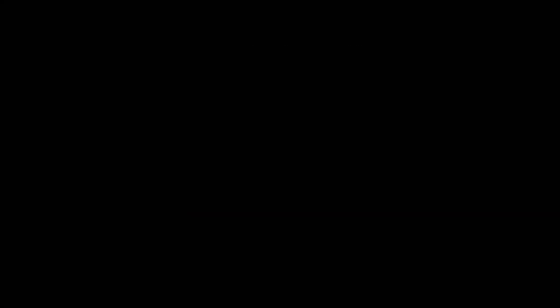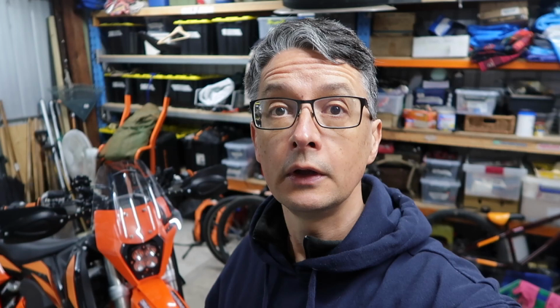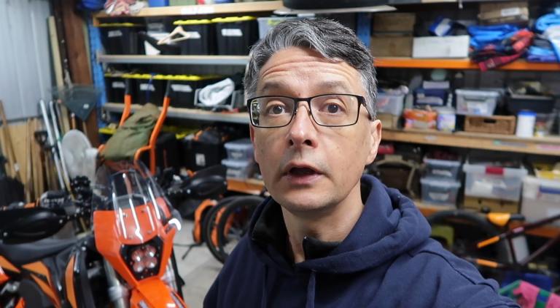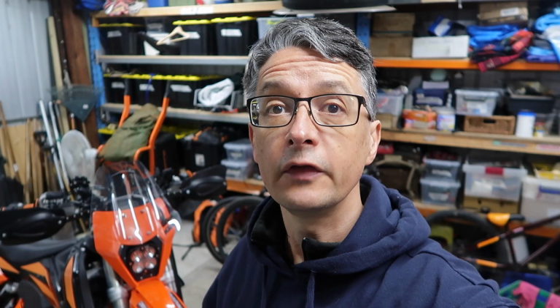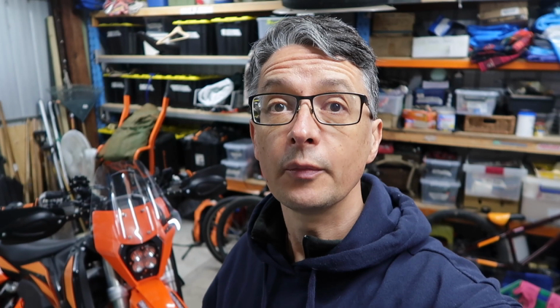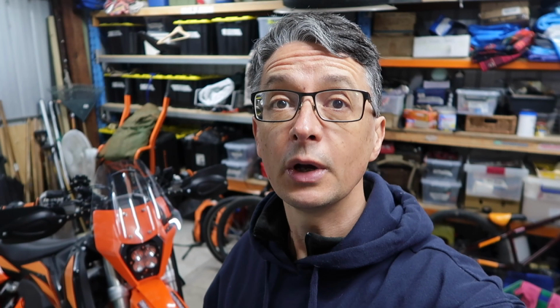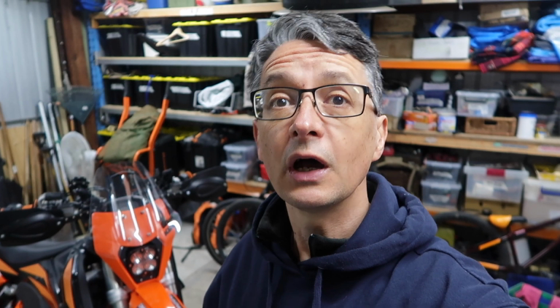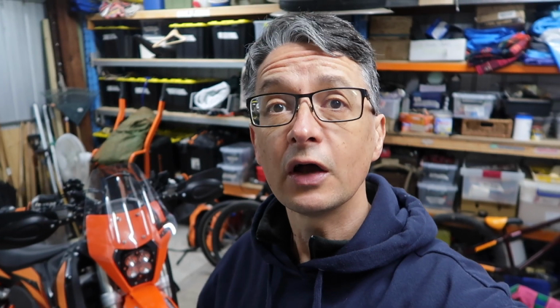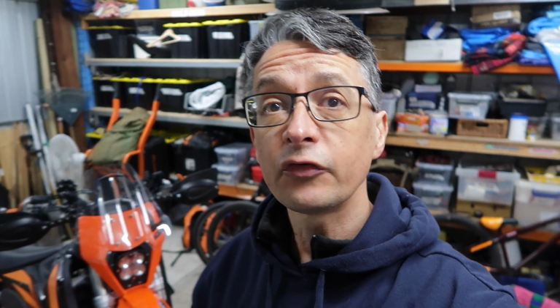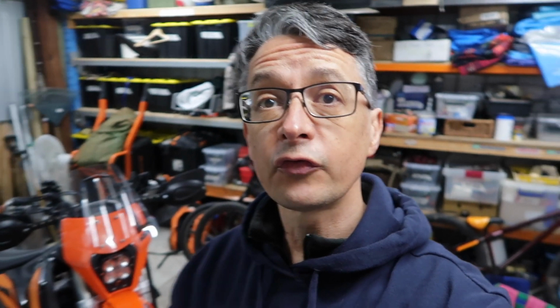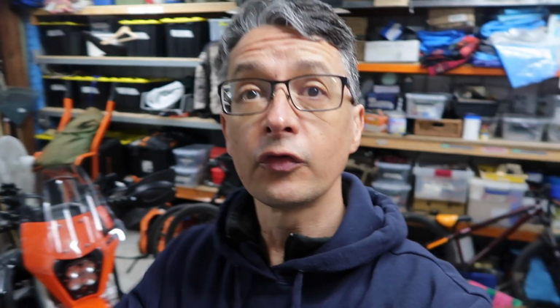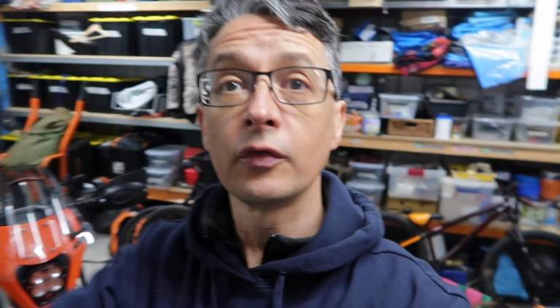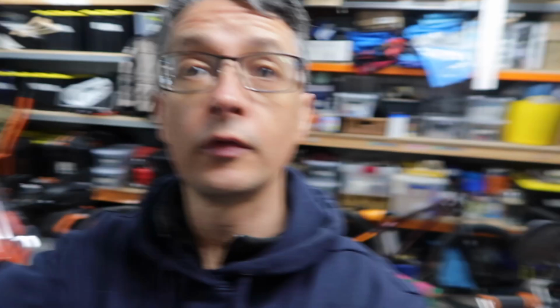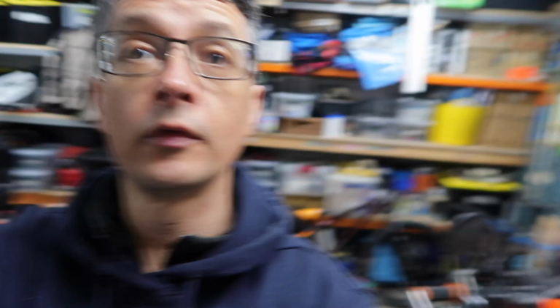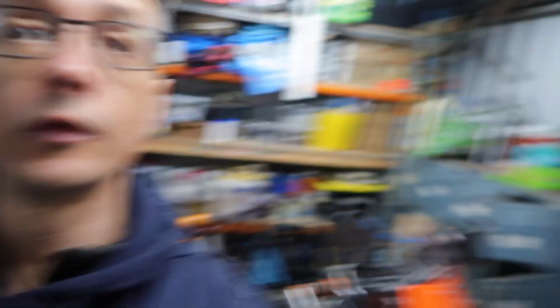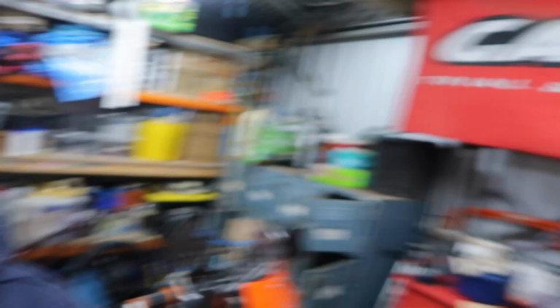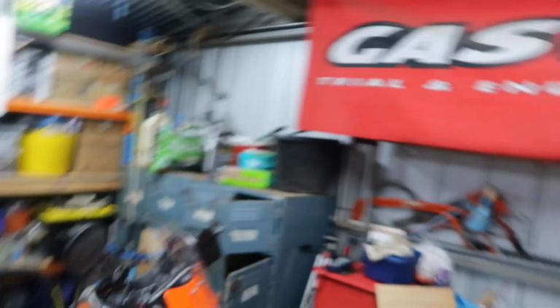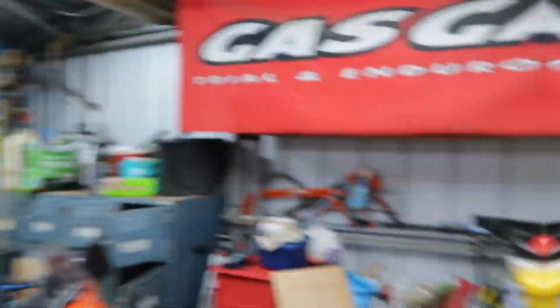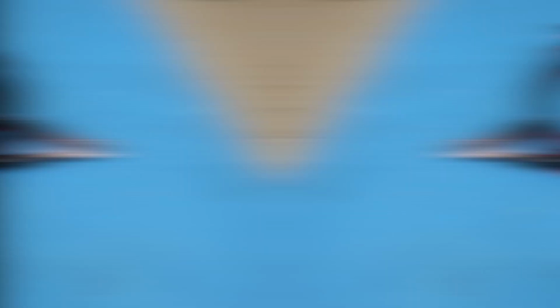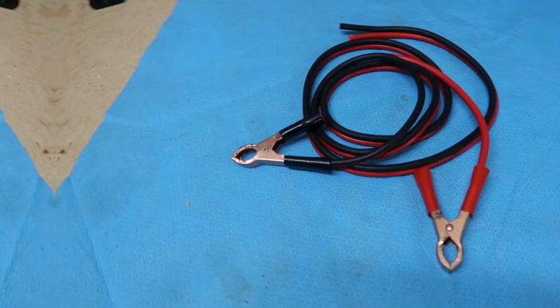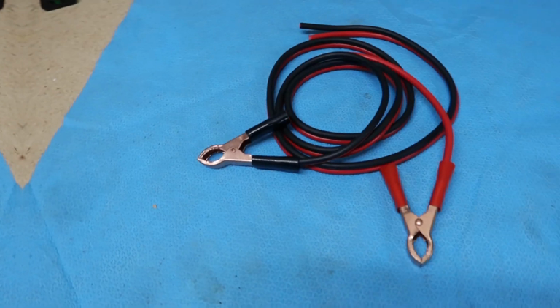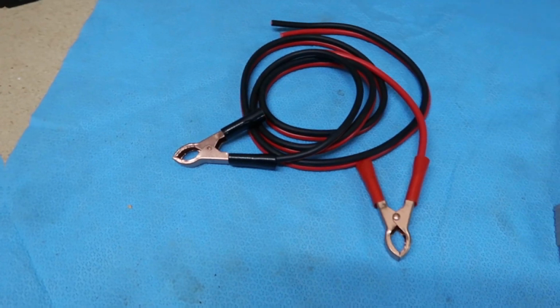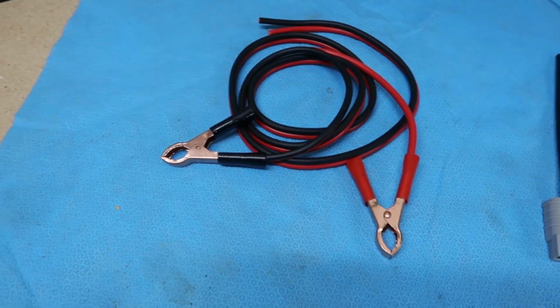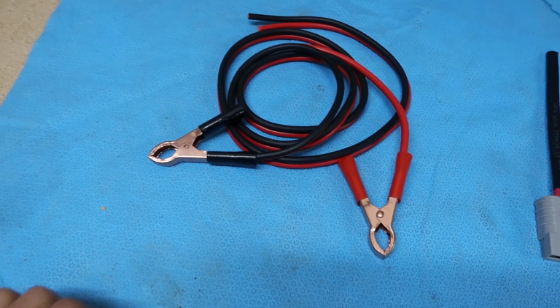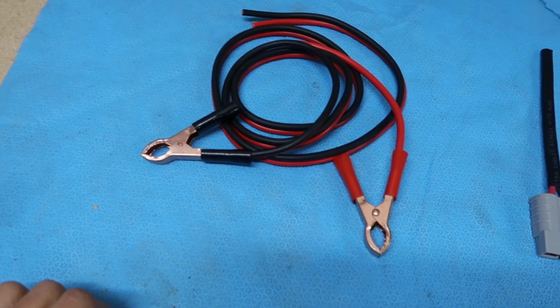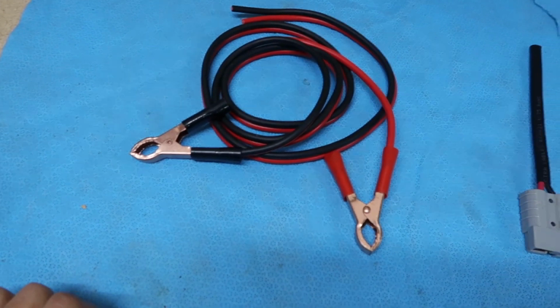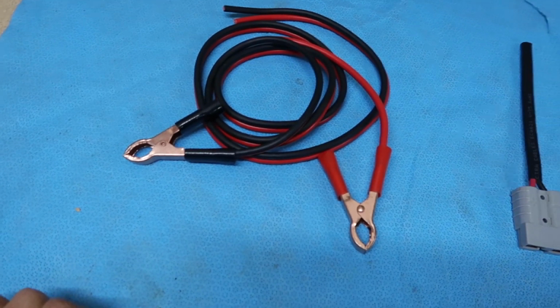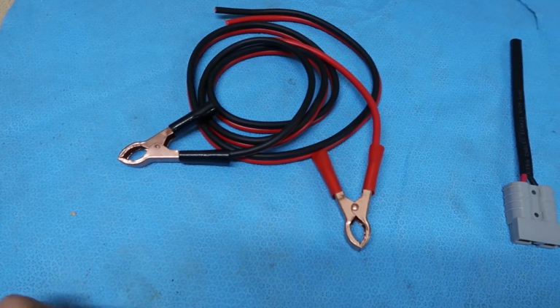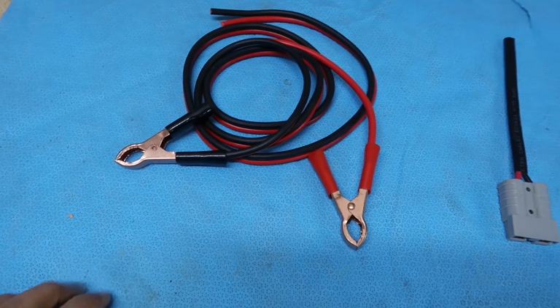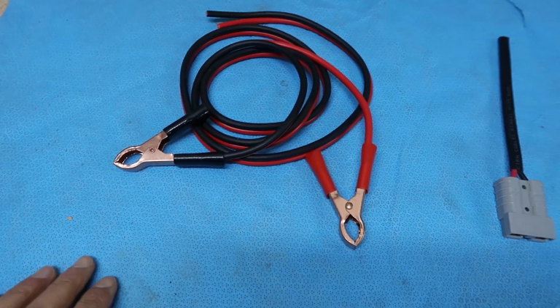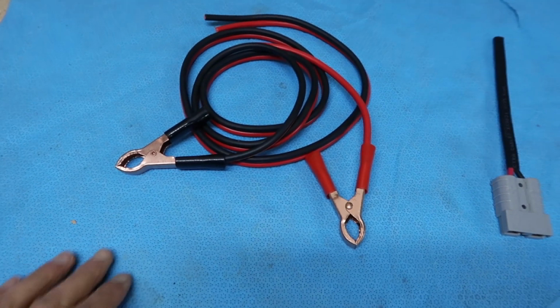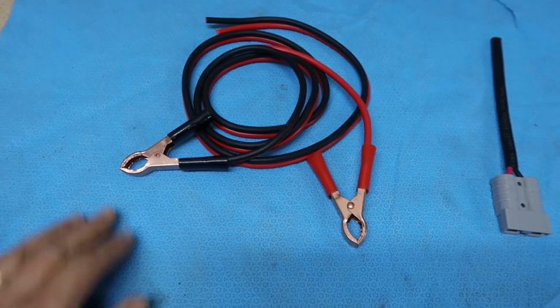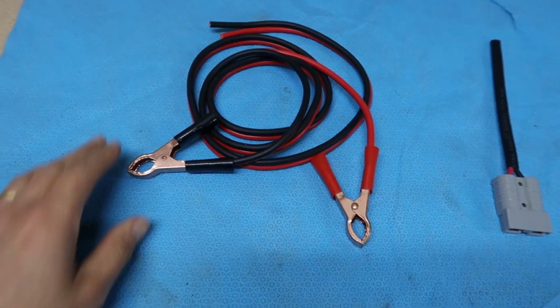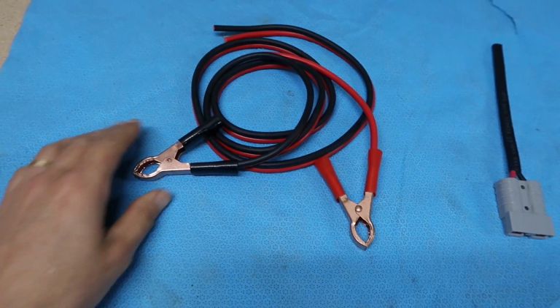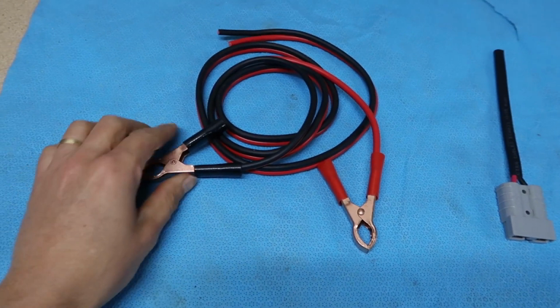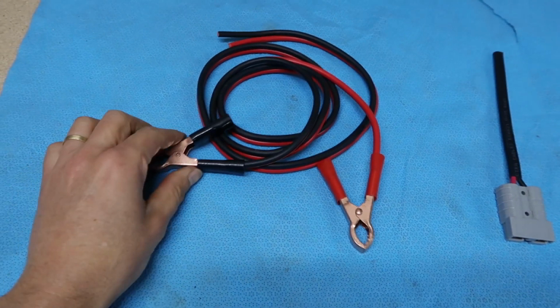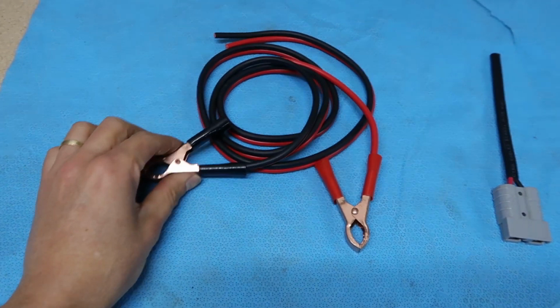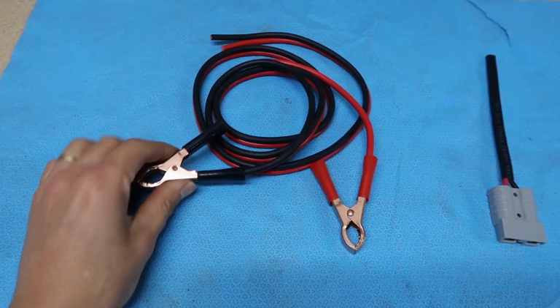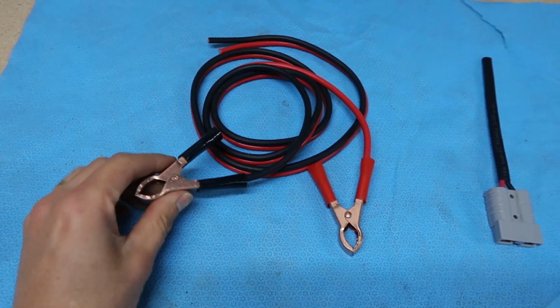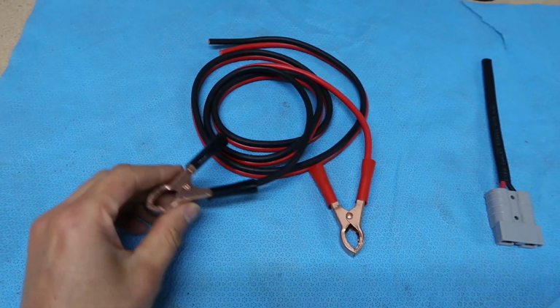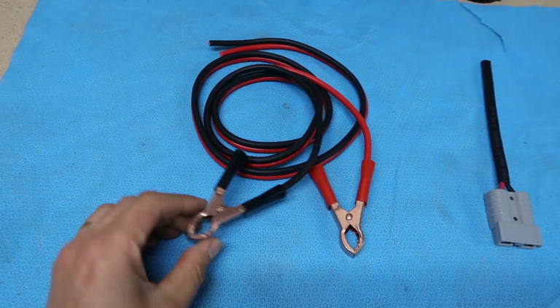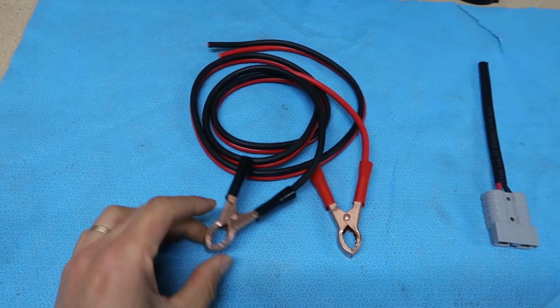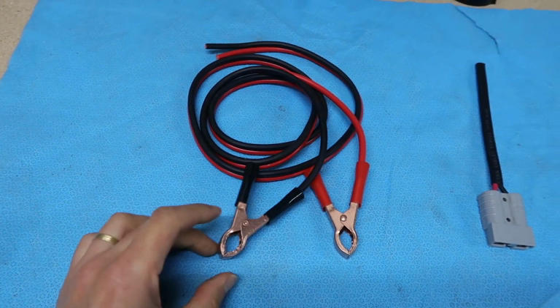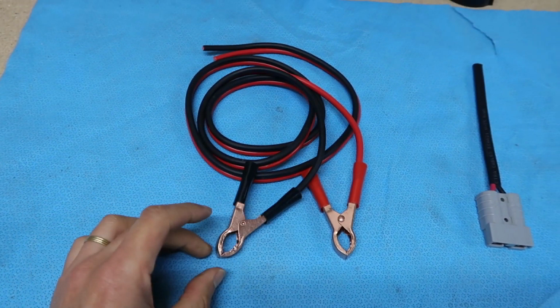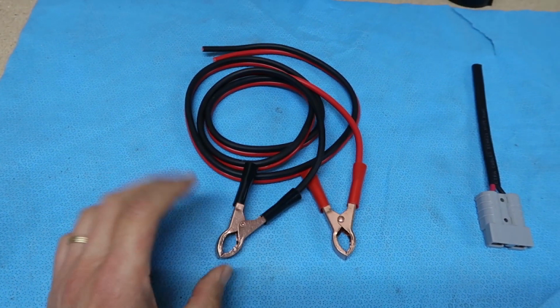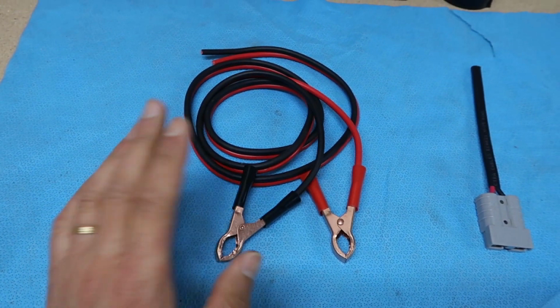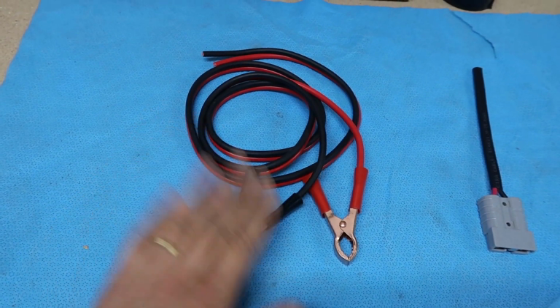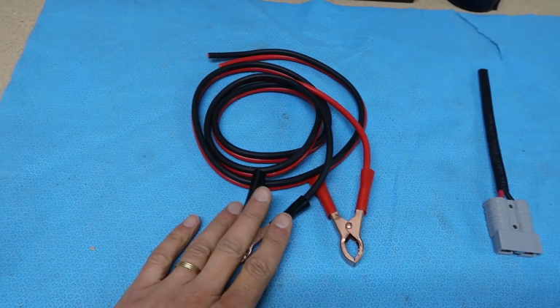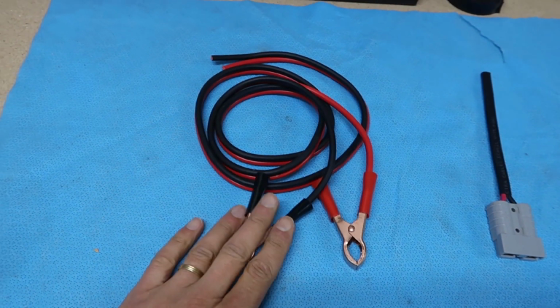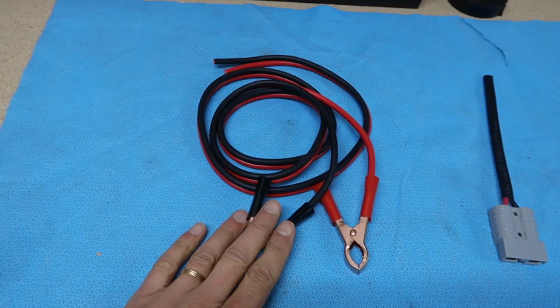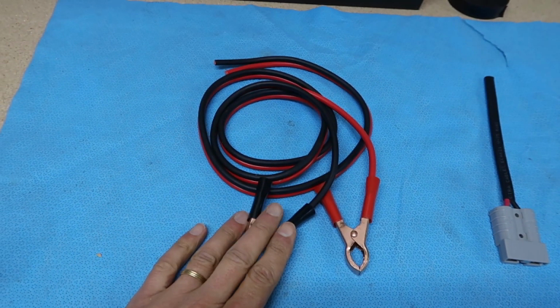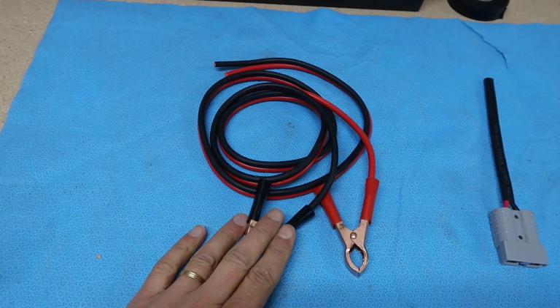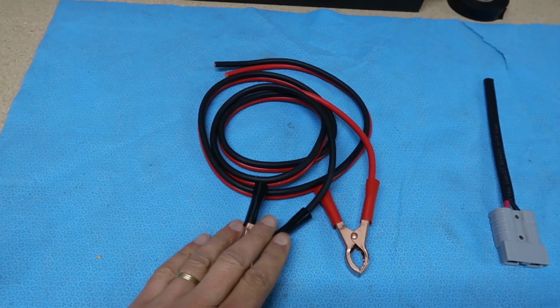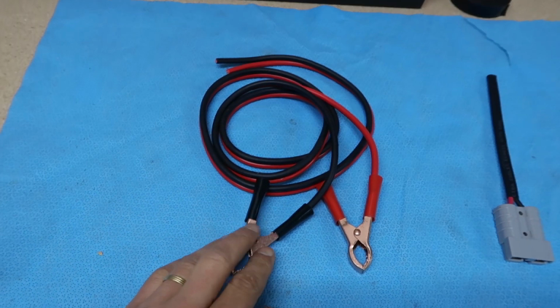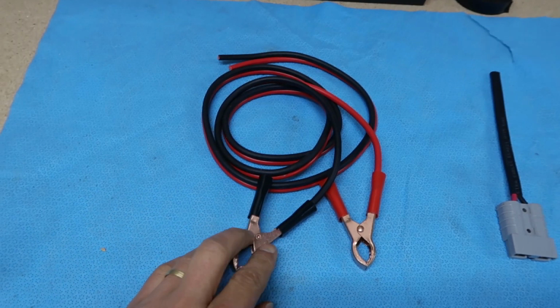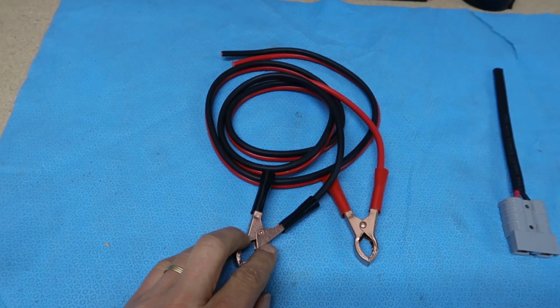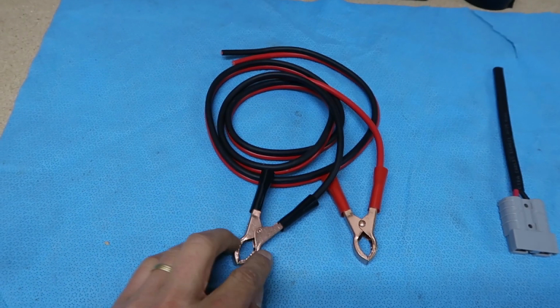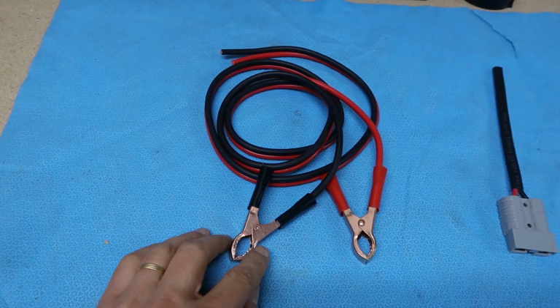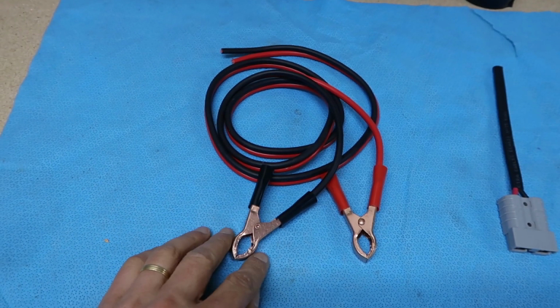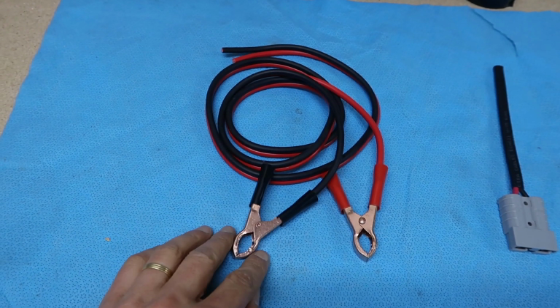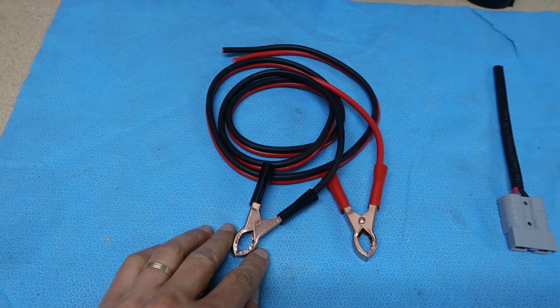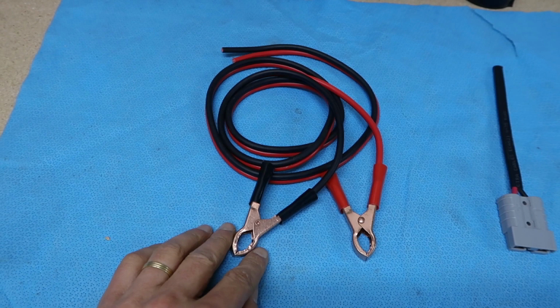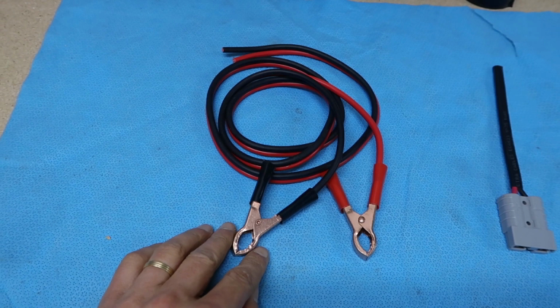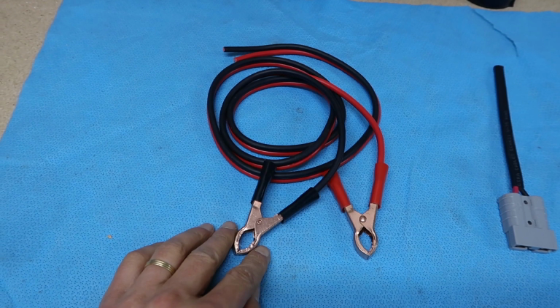In the past, you had to hunt out someone with a pair of jumper leads and go battery to battery.